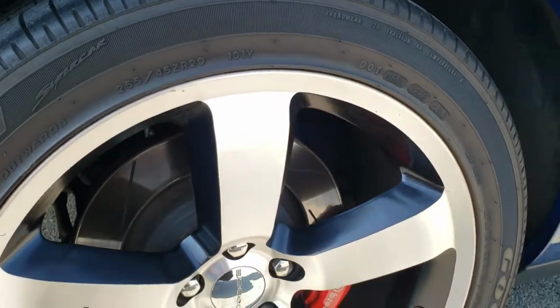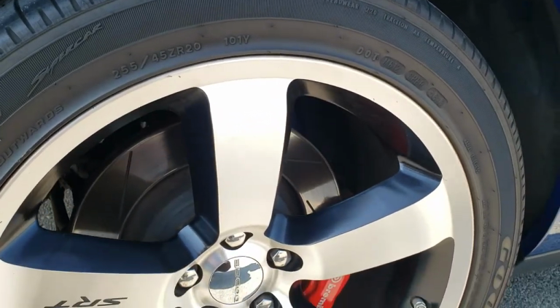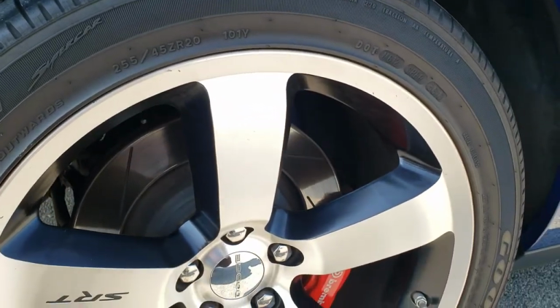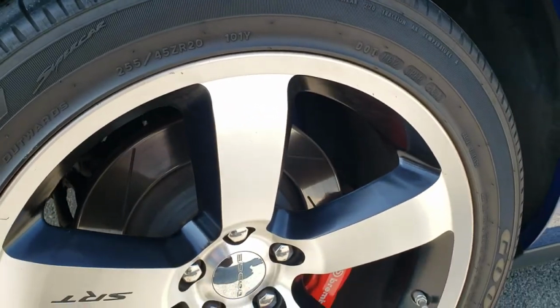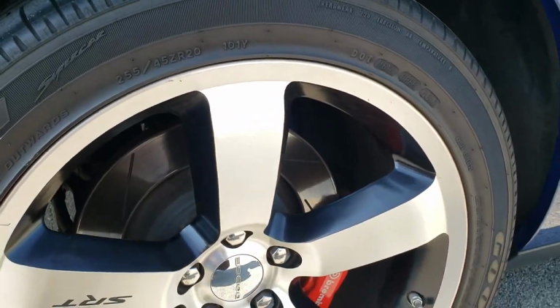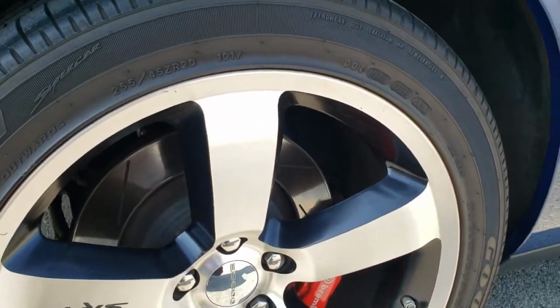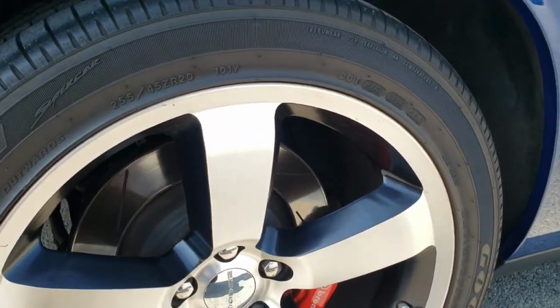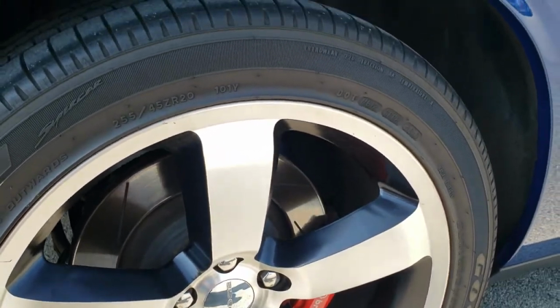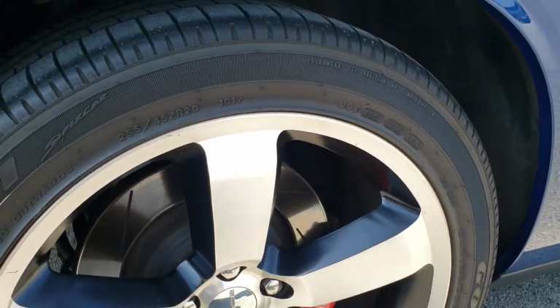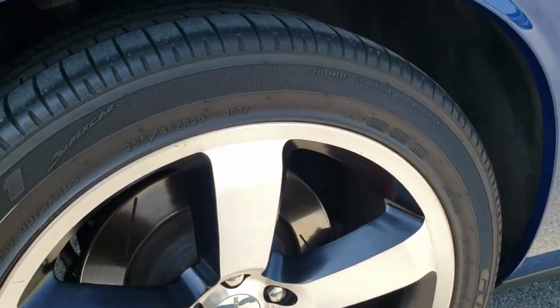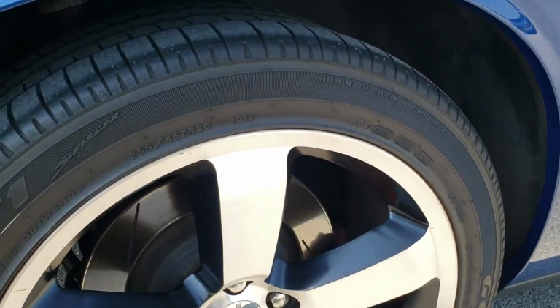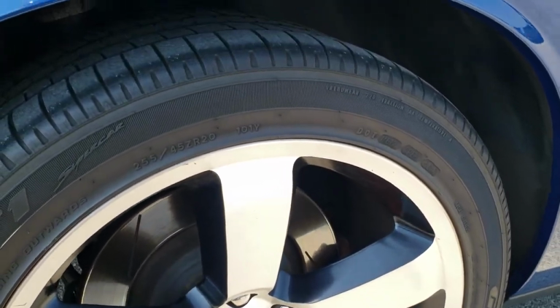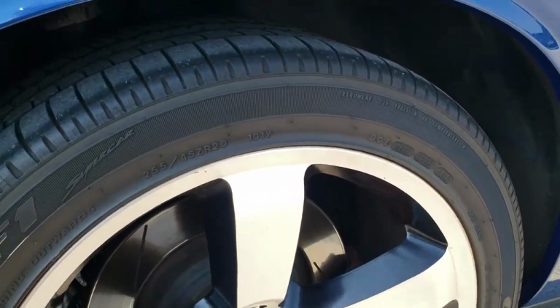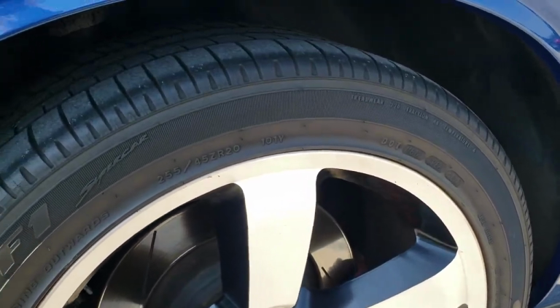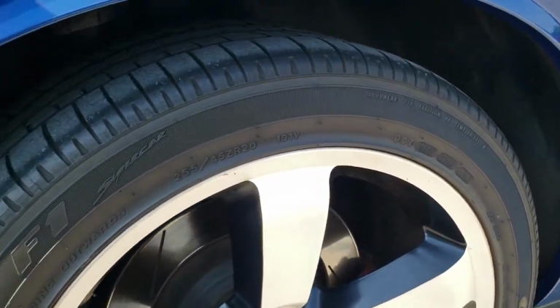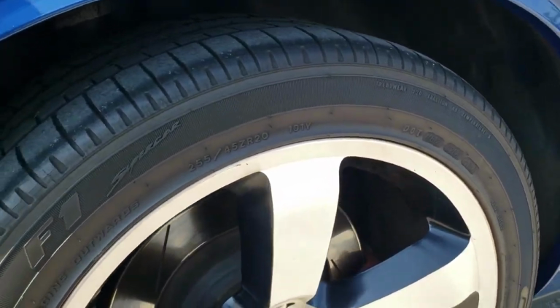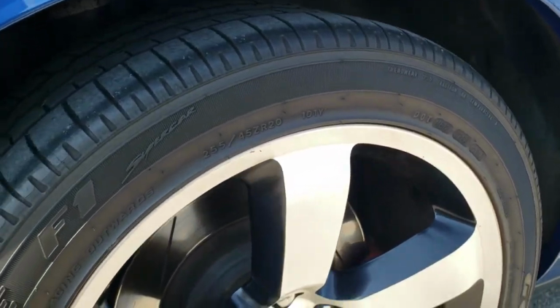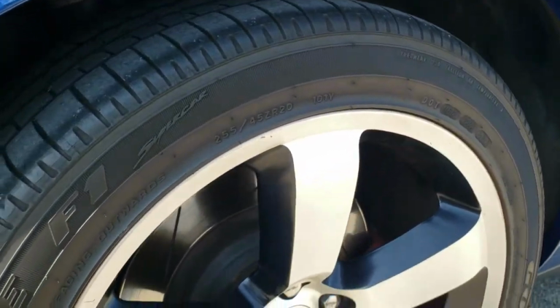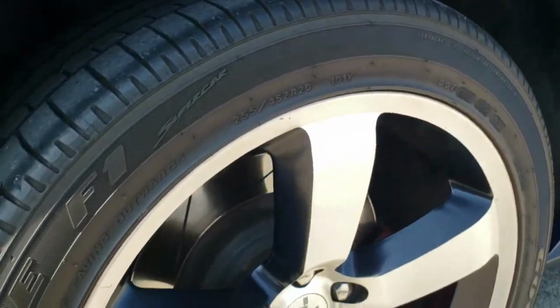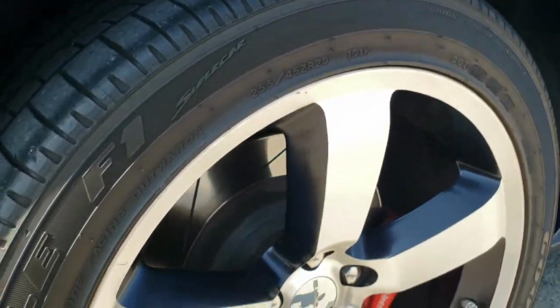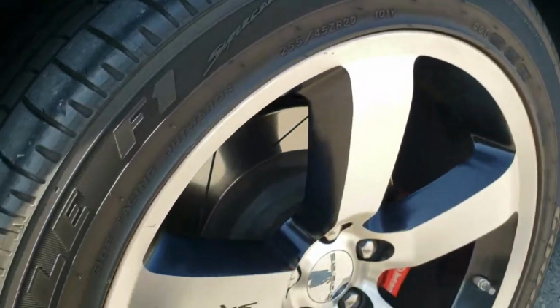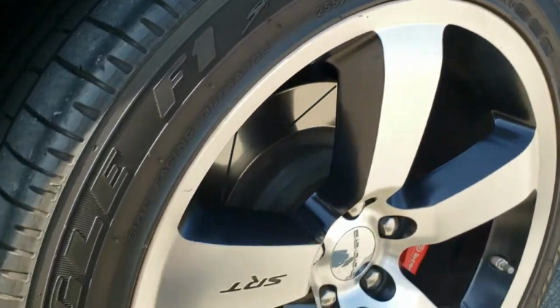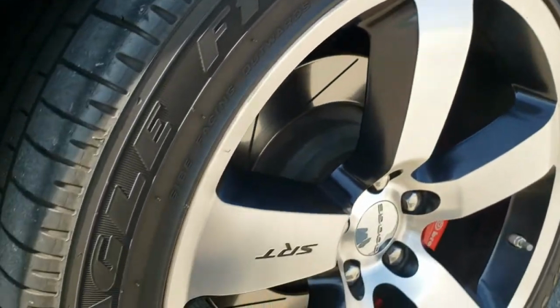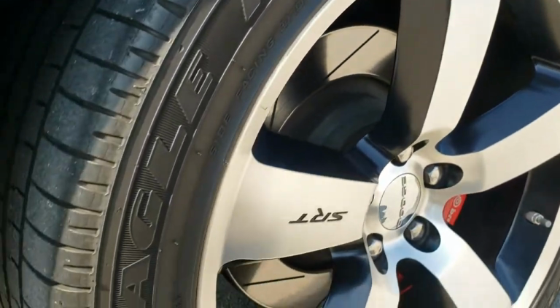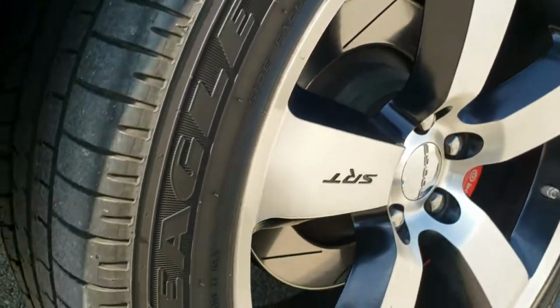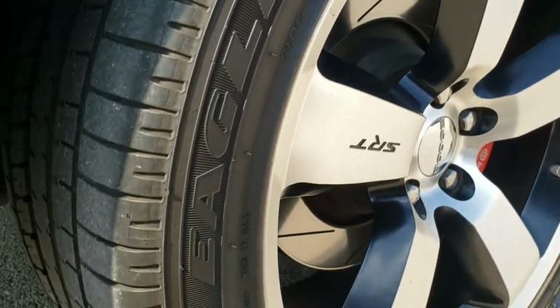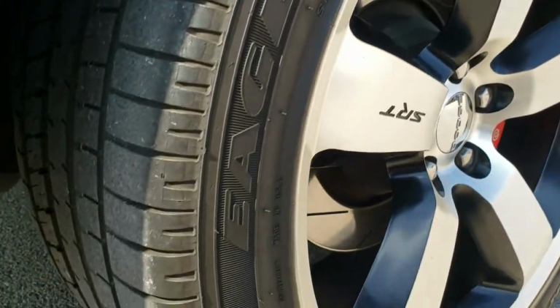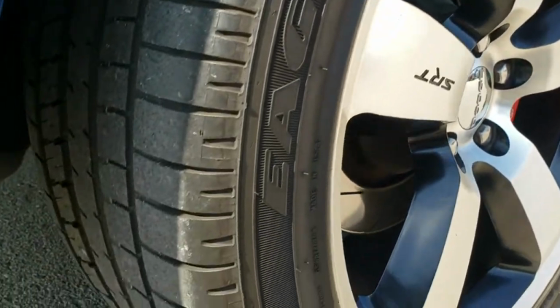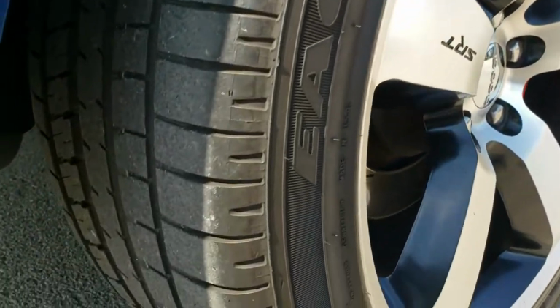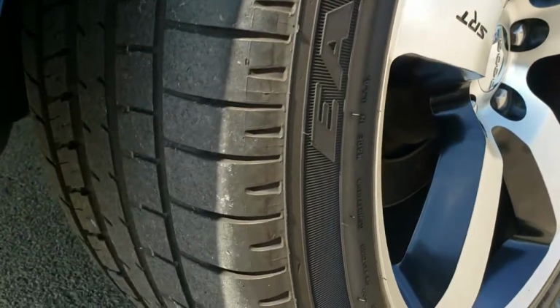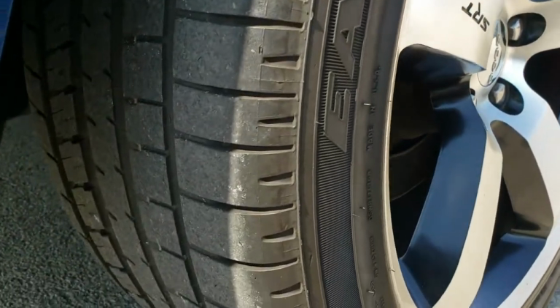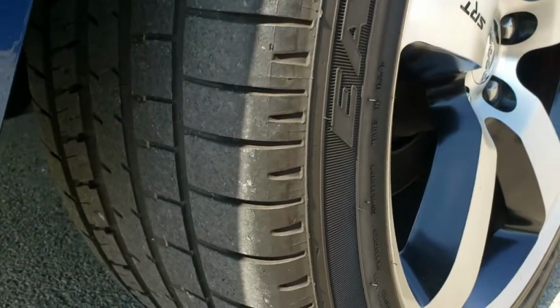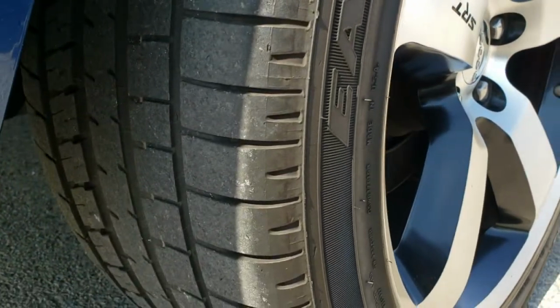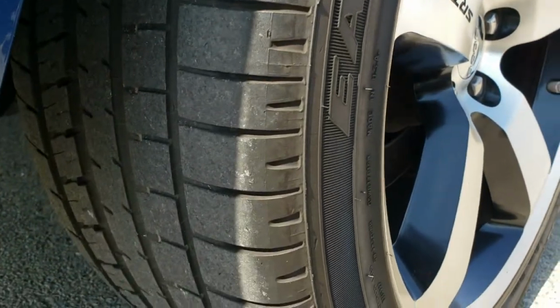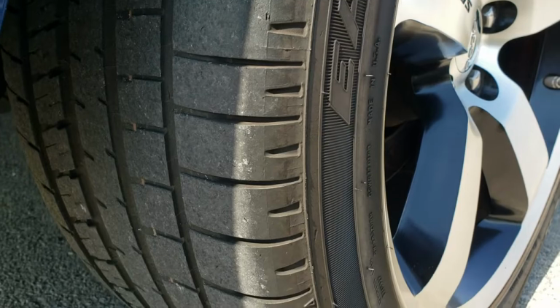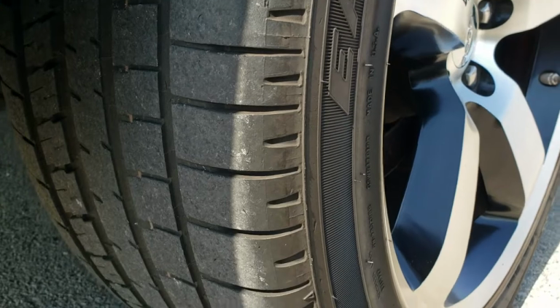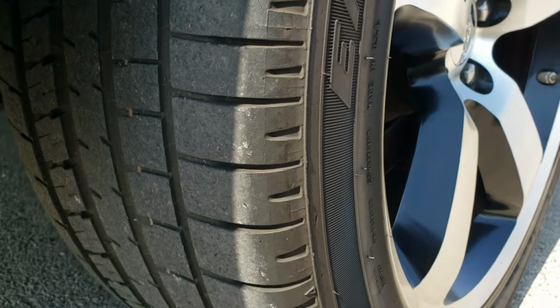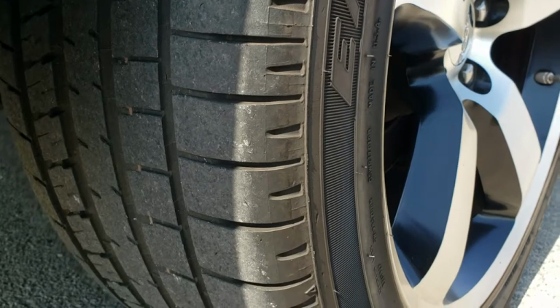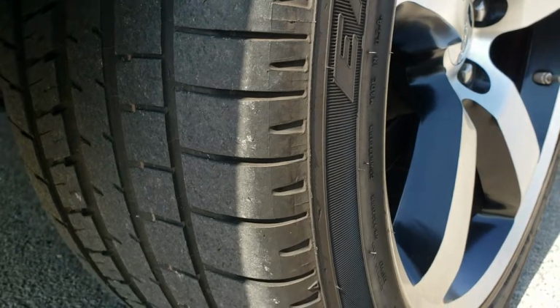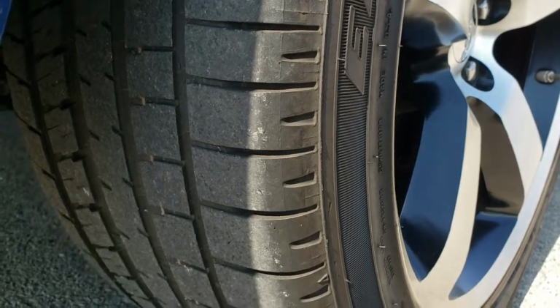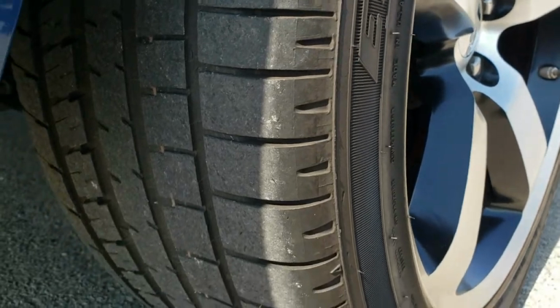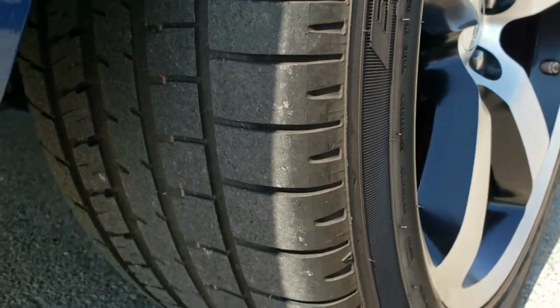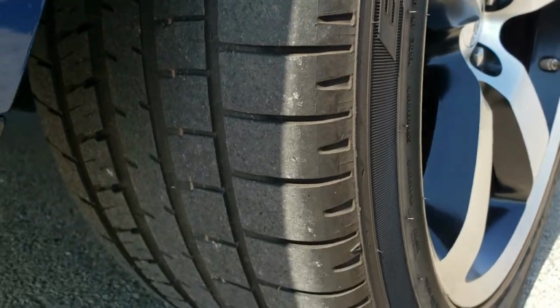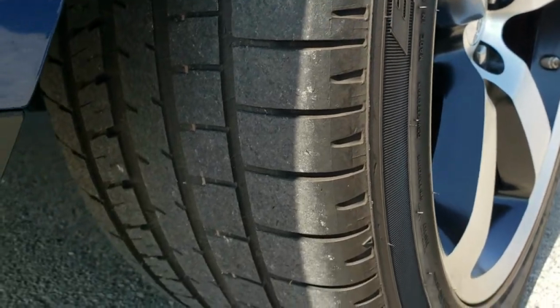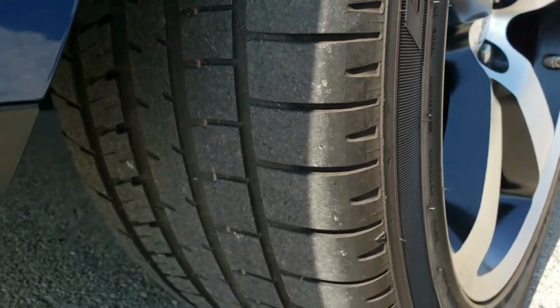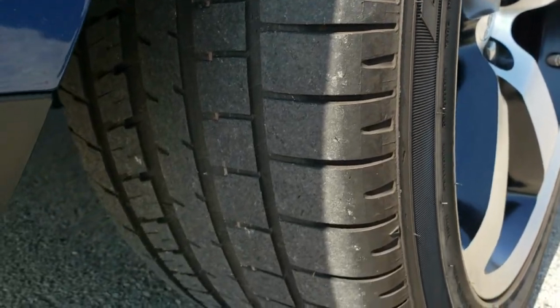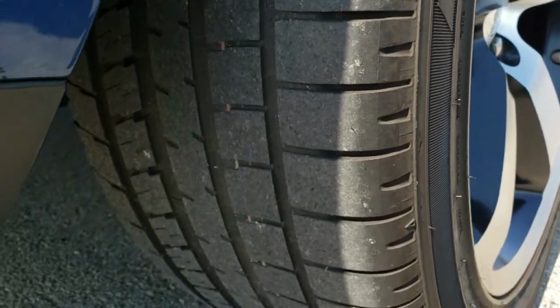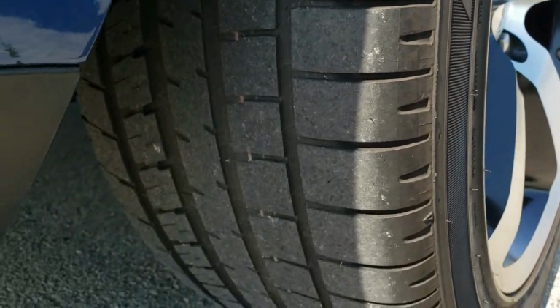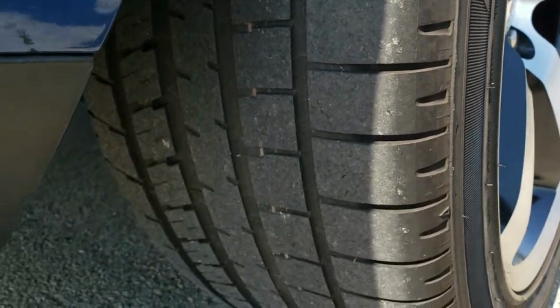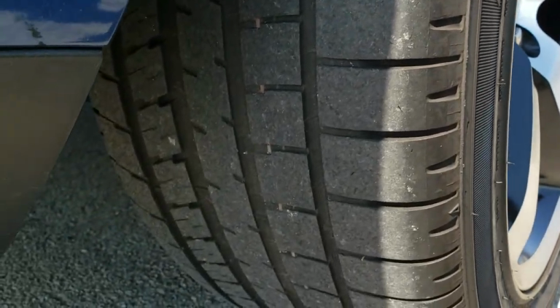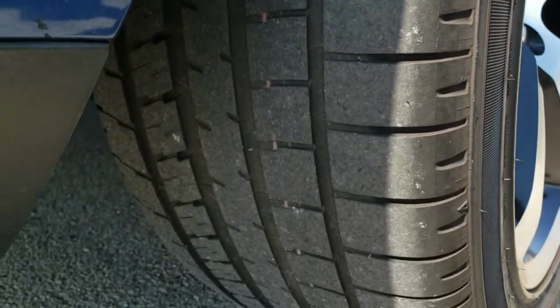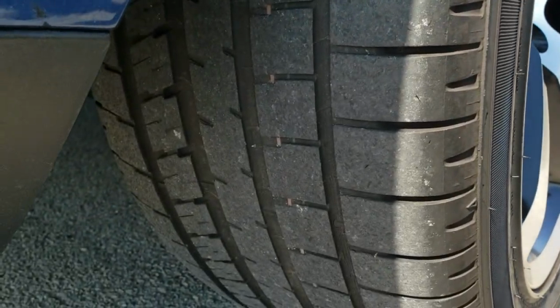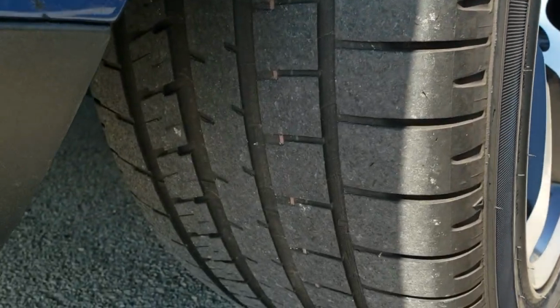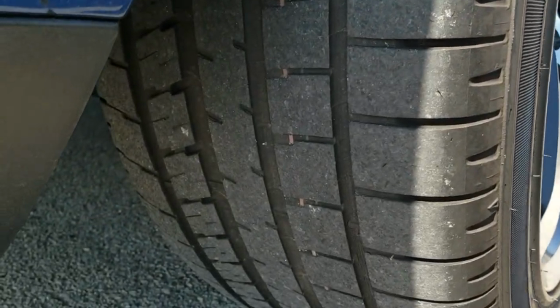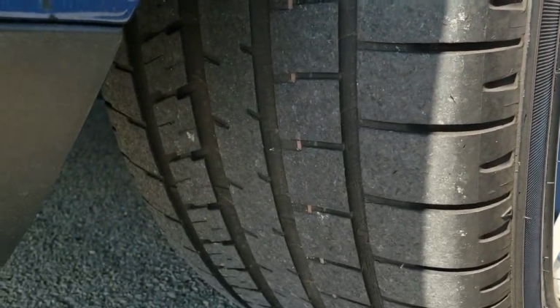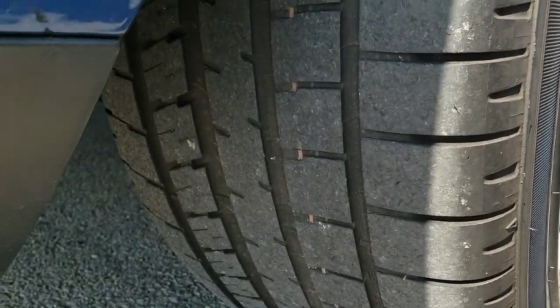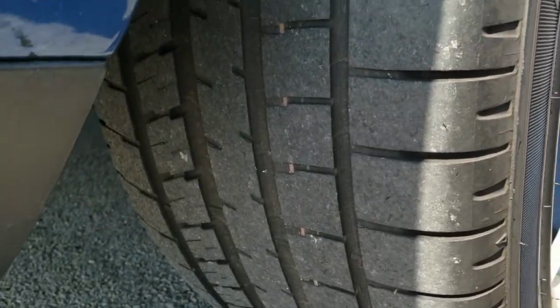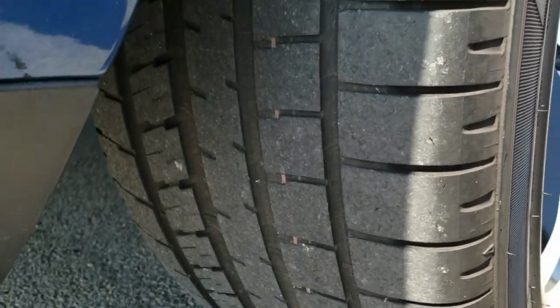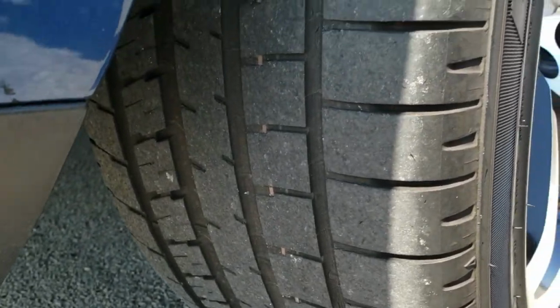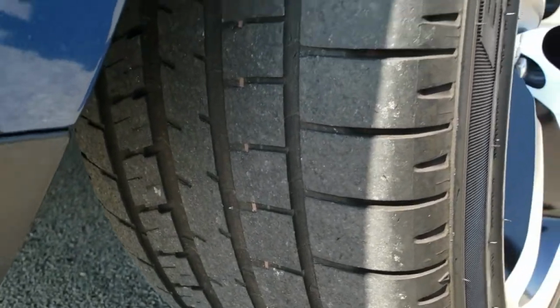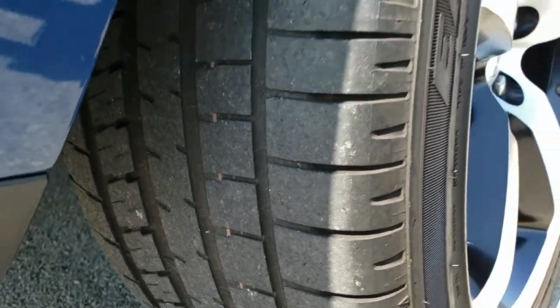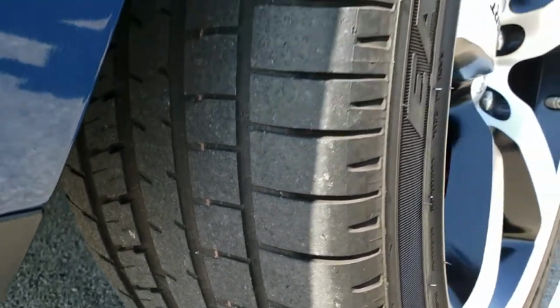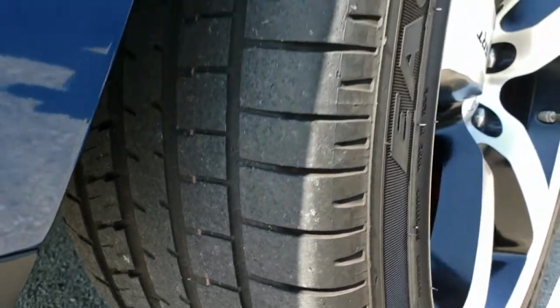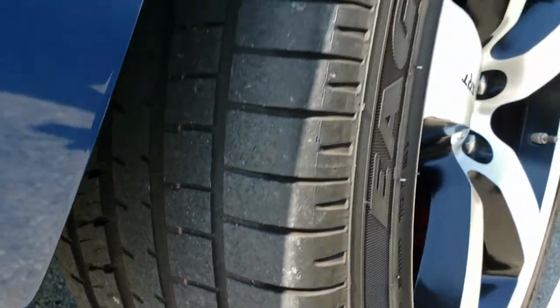It has the Brembo brakes in the back. That back rim is in excellent shape. And the back tires have just about as much tread as the front tires.